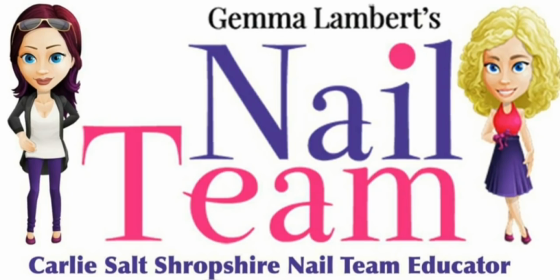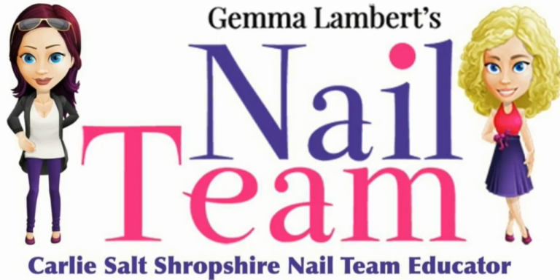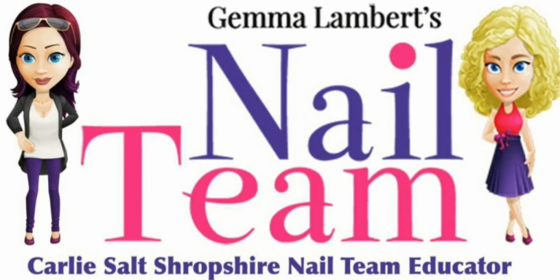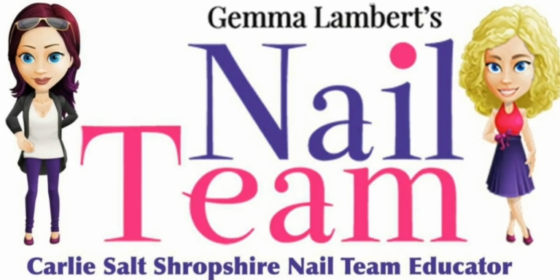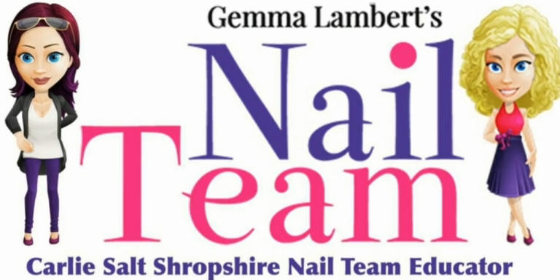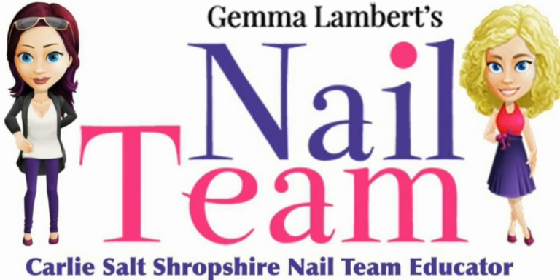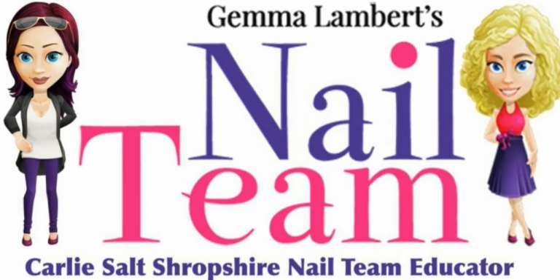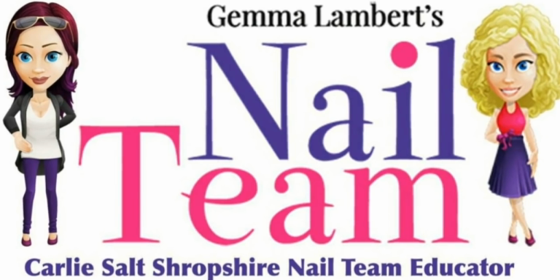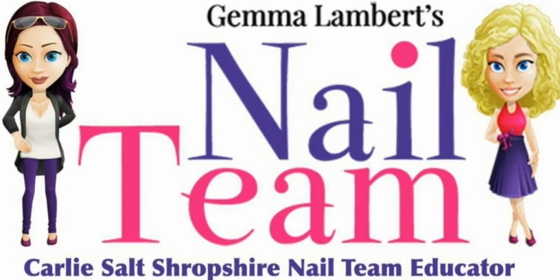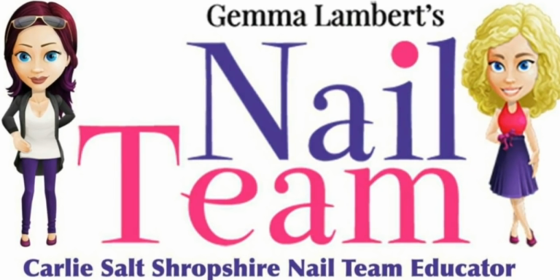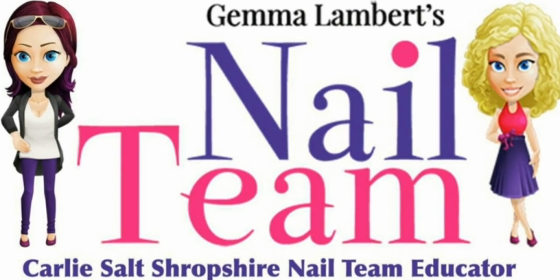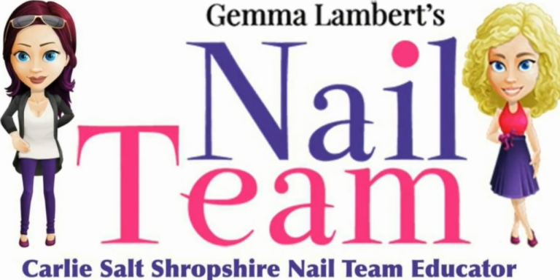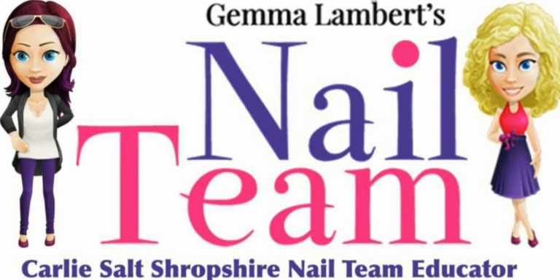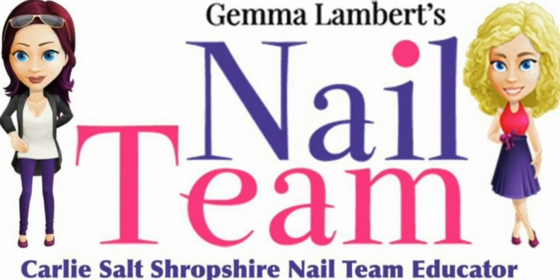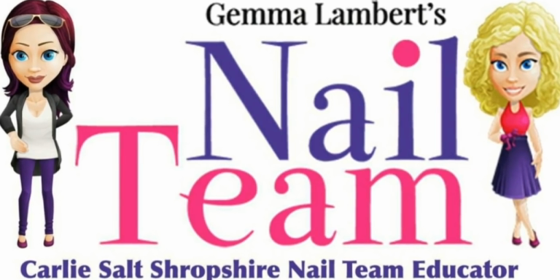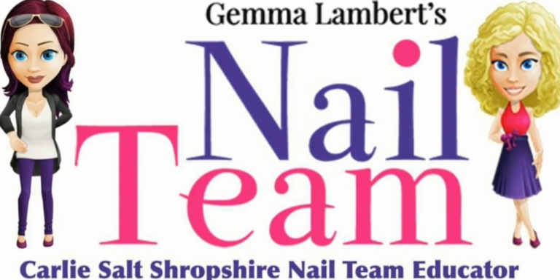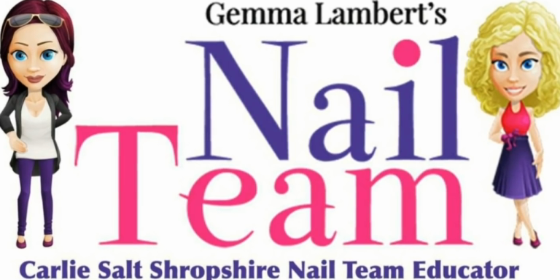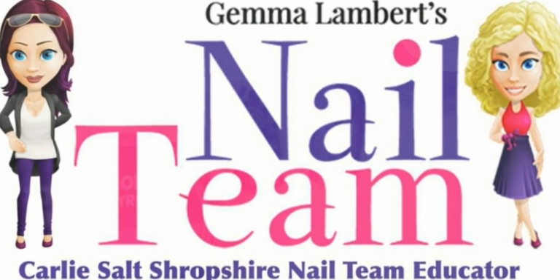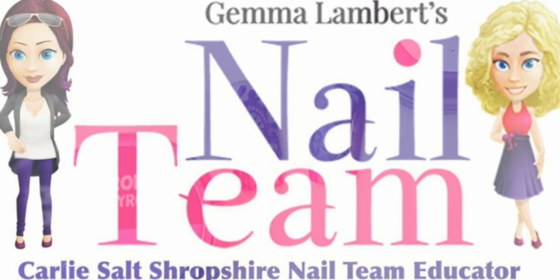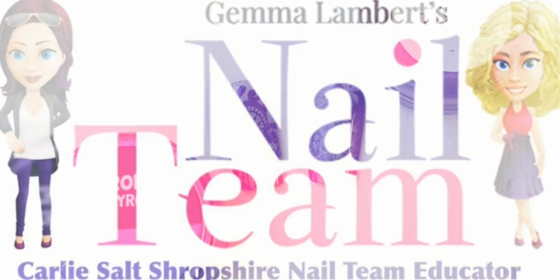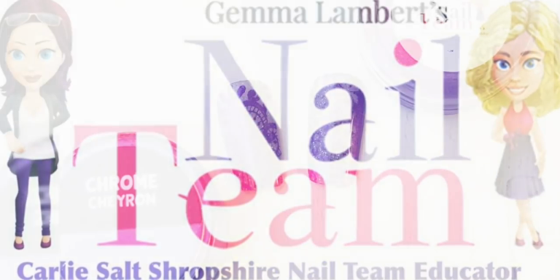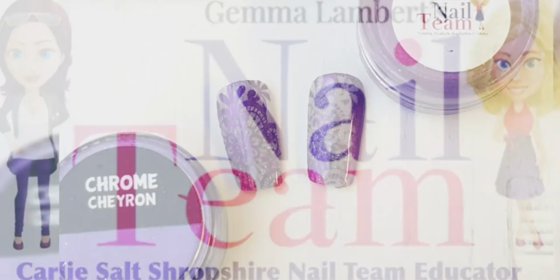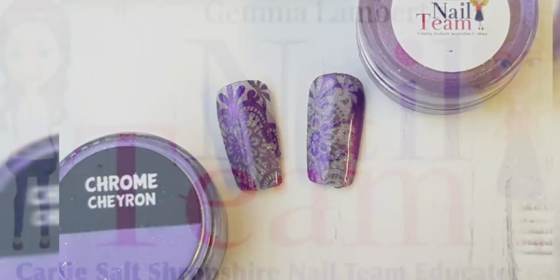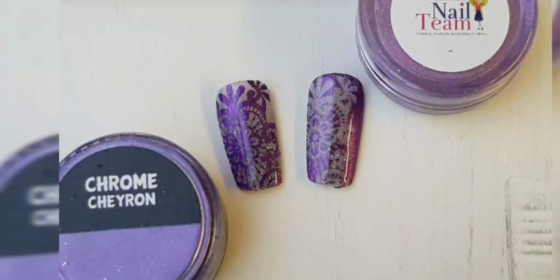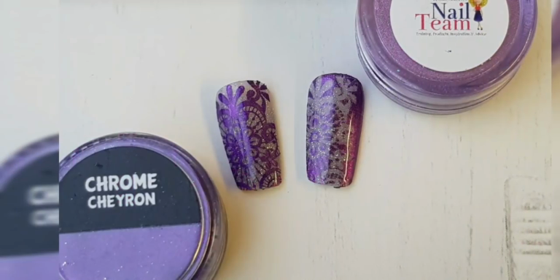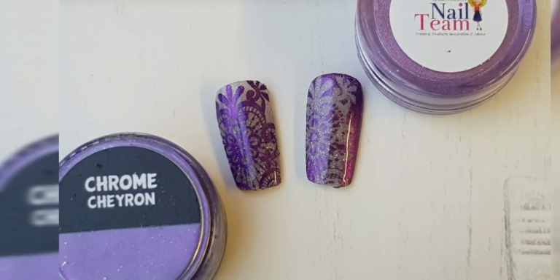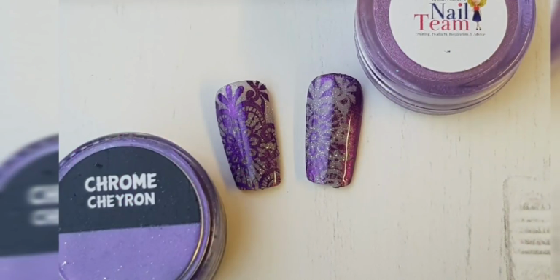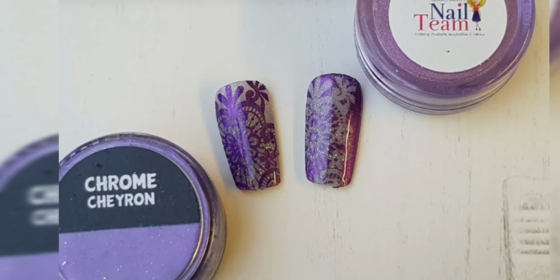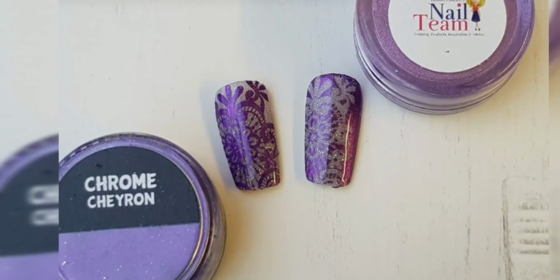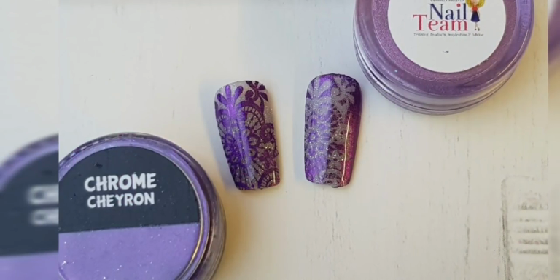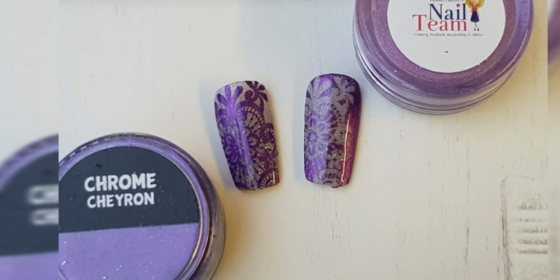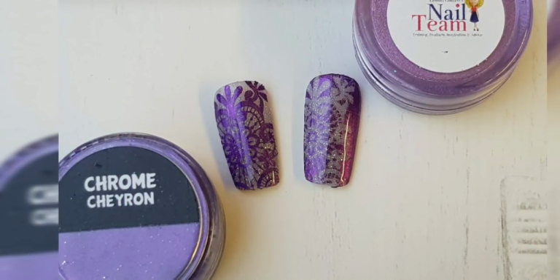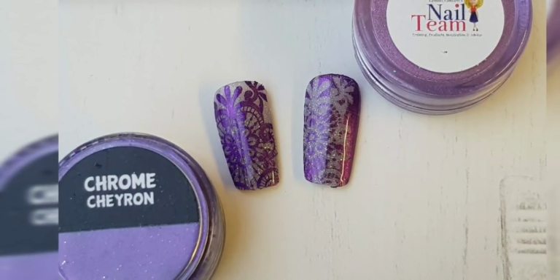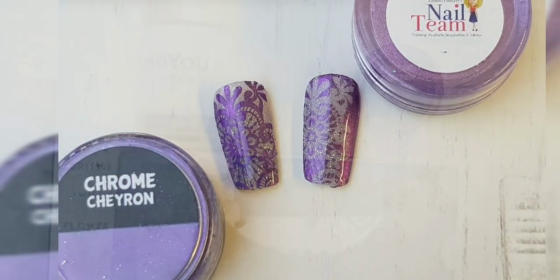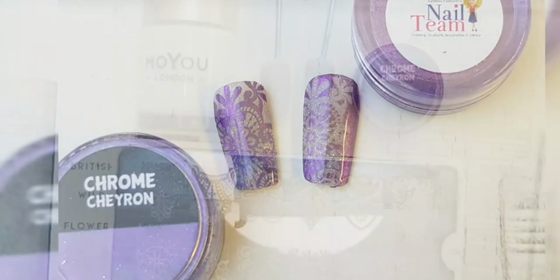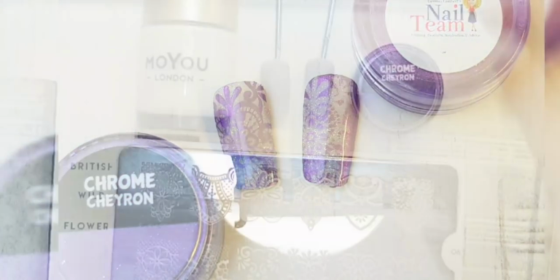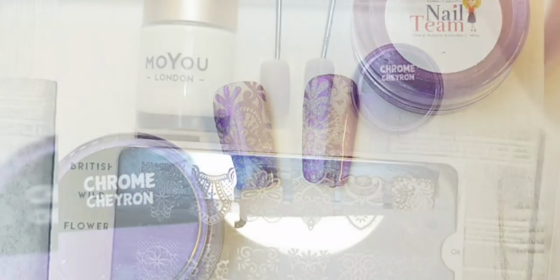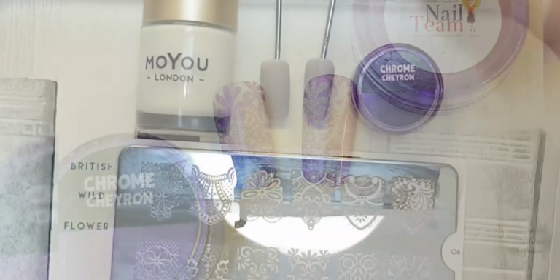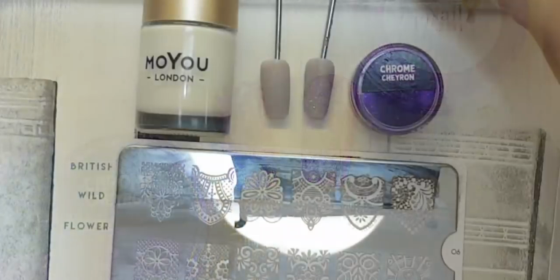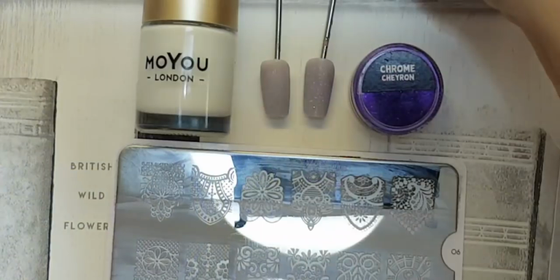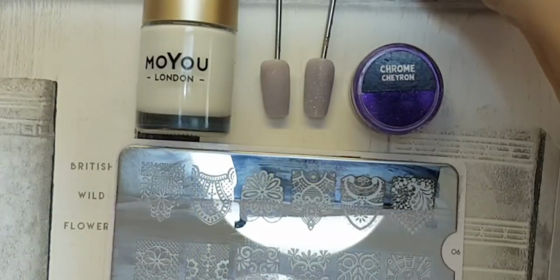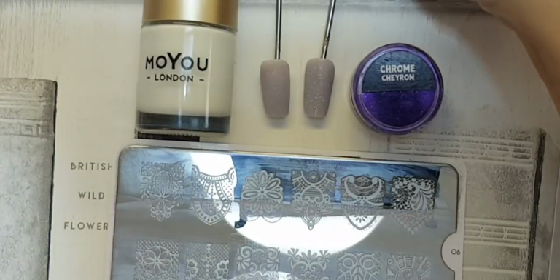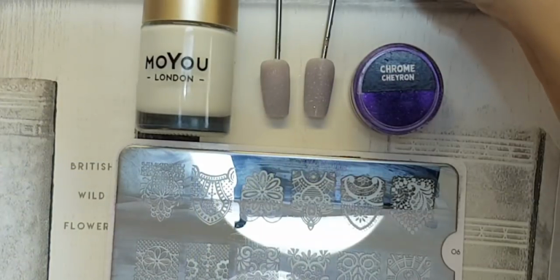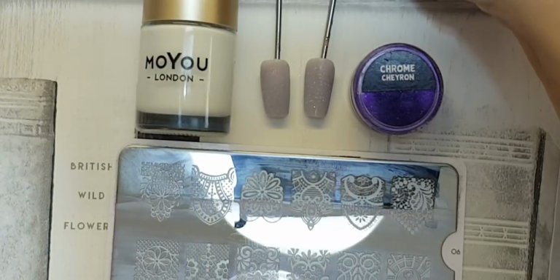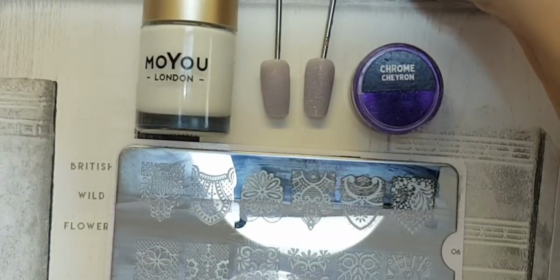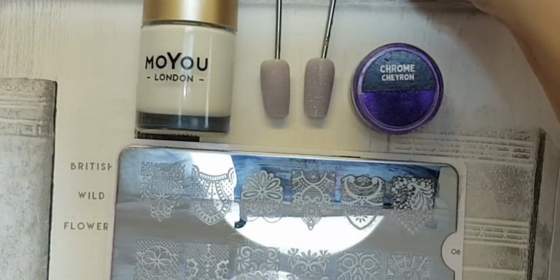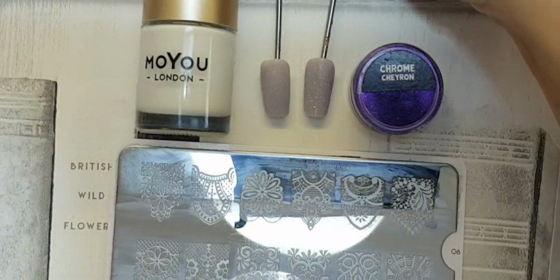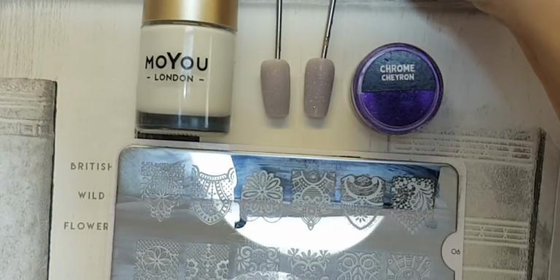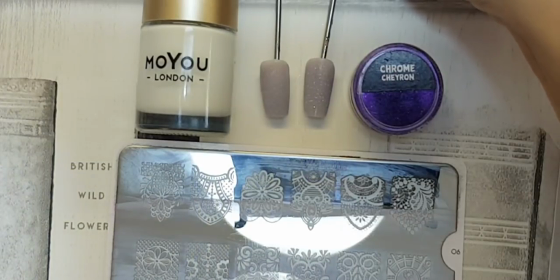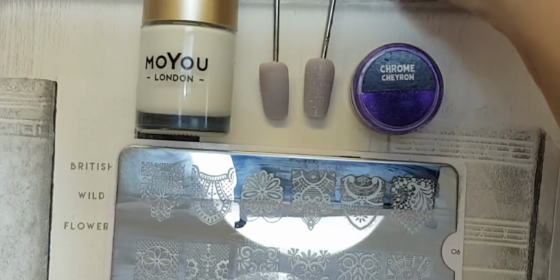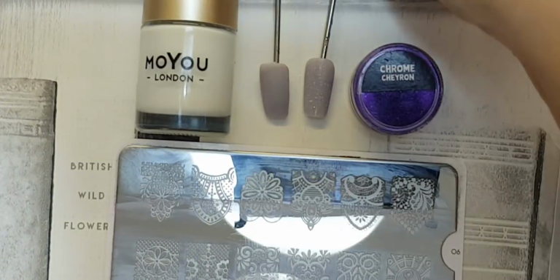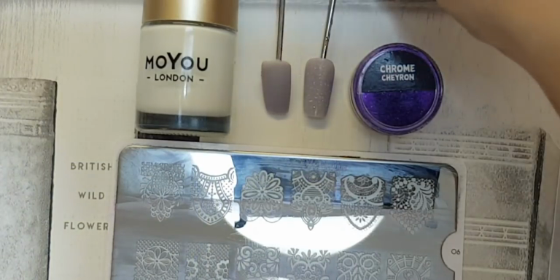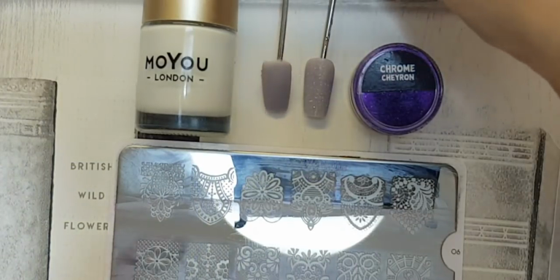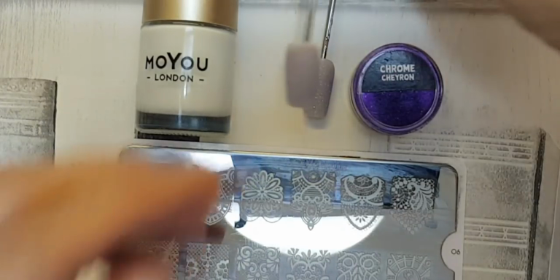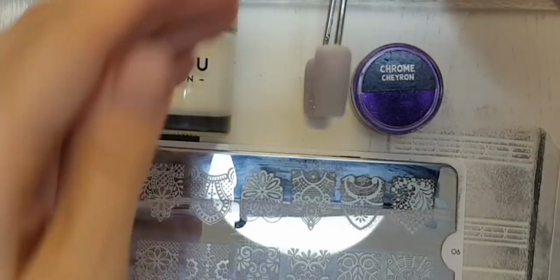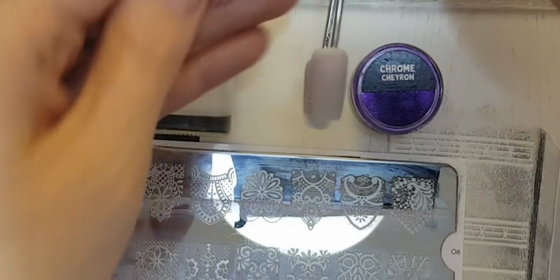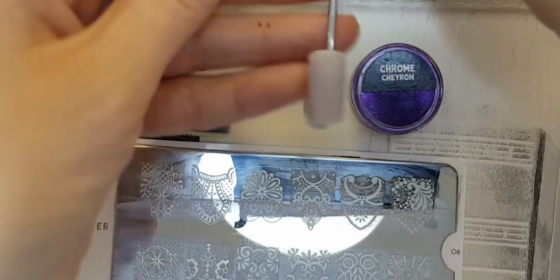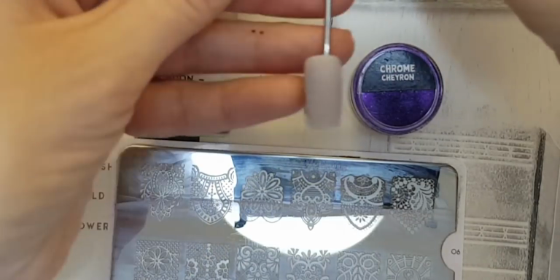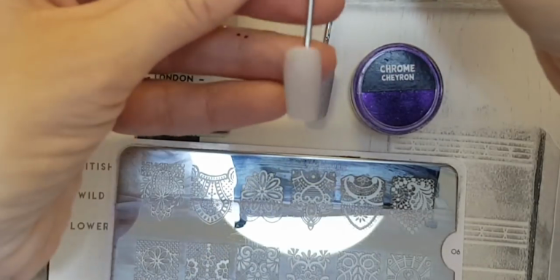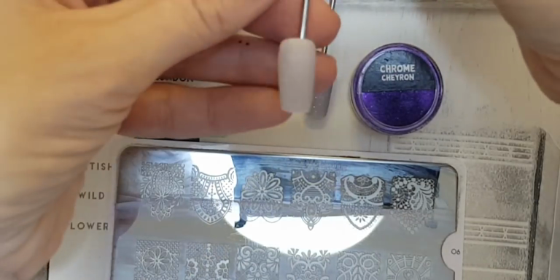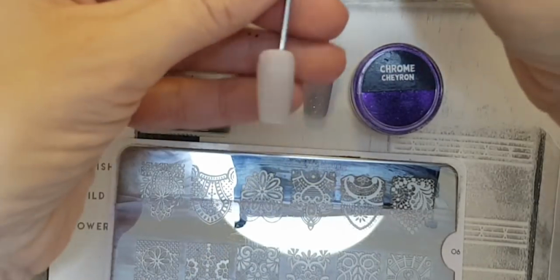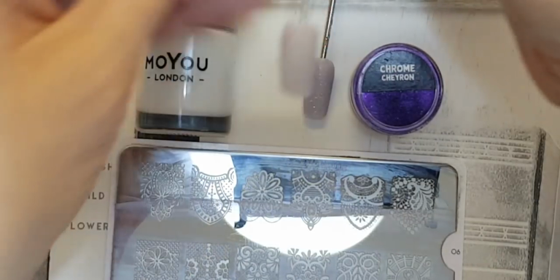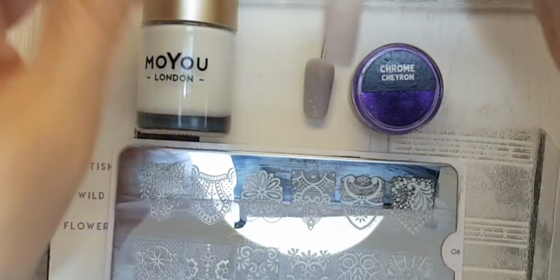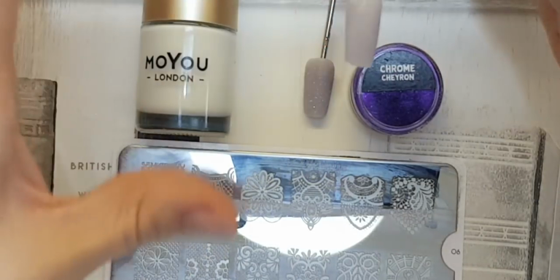Hello, I'm Carly, Nail Teams Educator for Shropshire, and I'm doing you a little video here on pigment stamping.